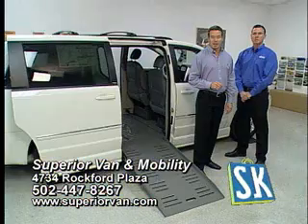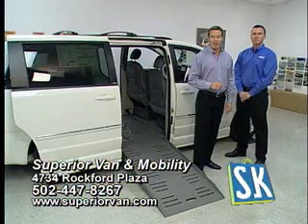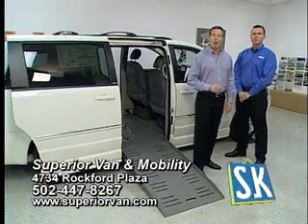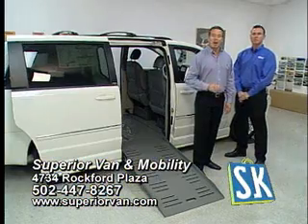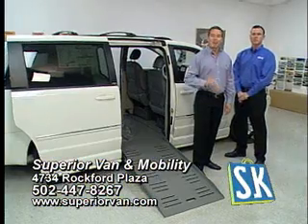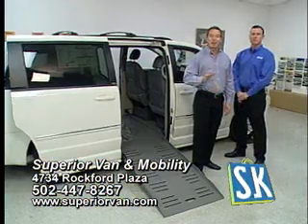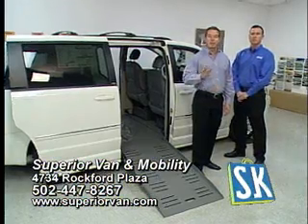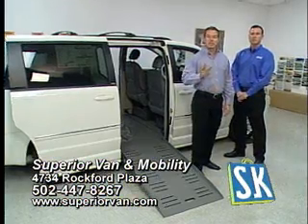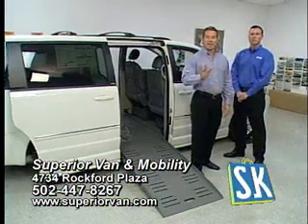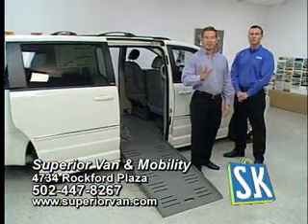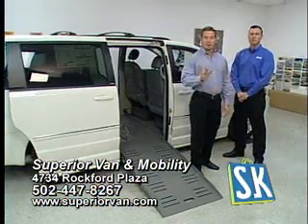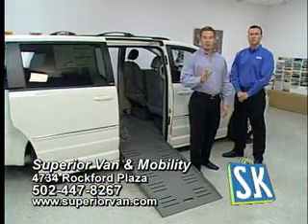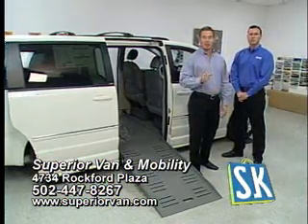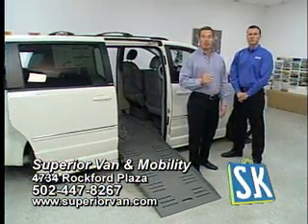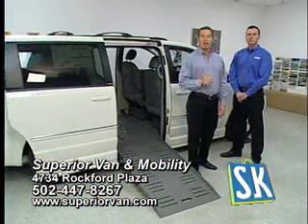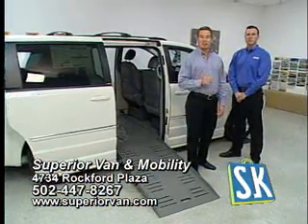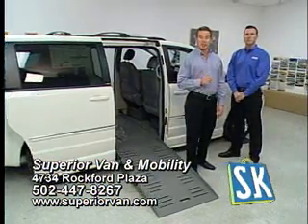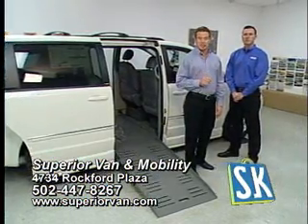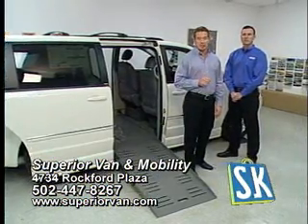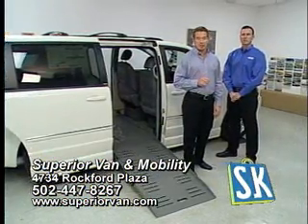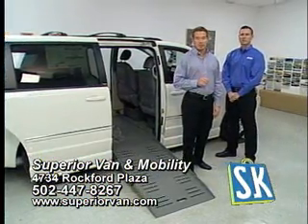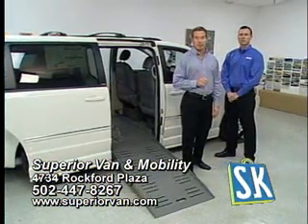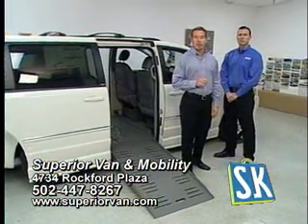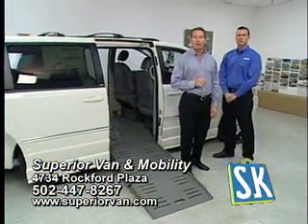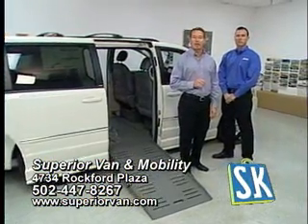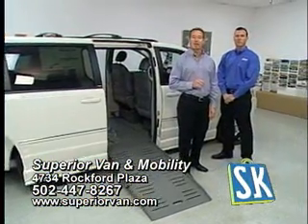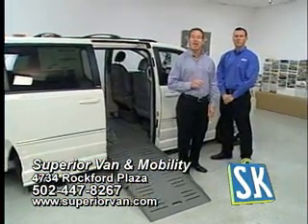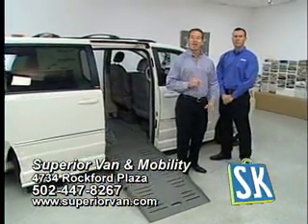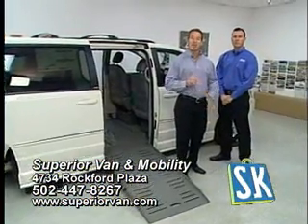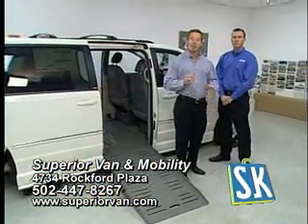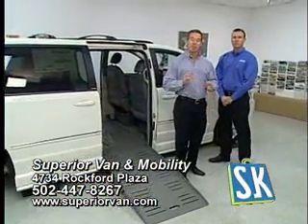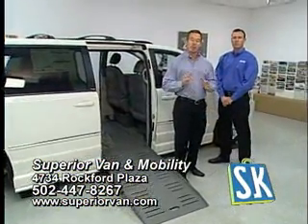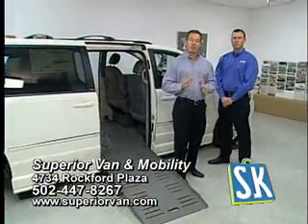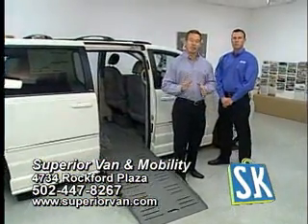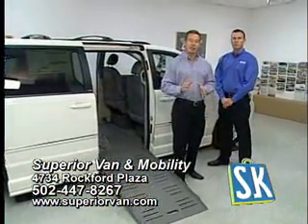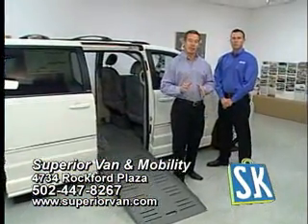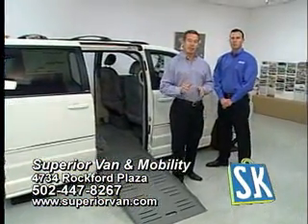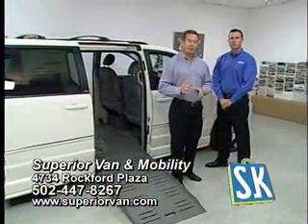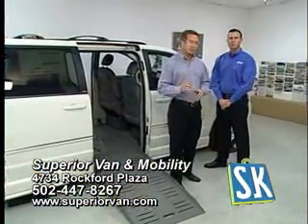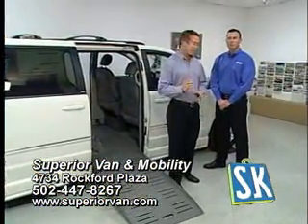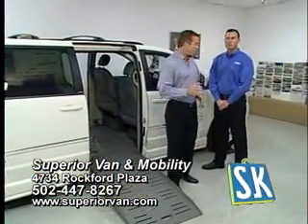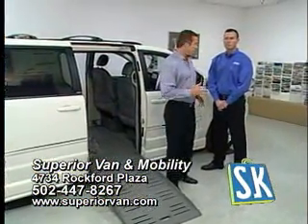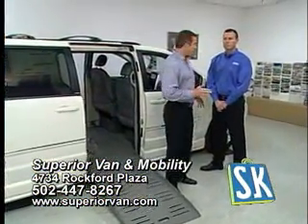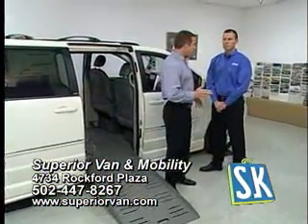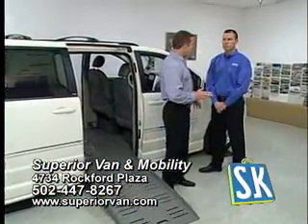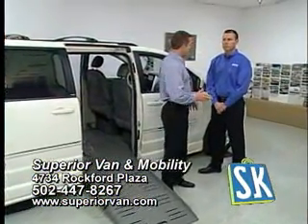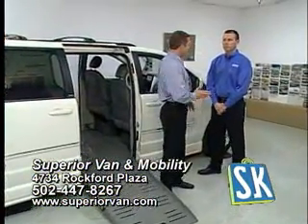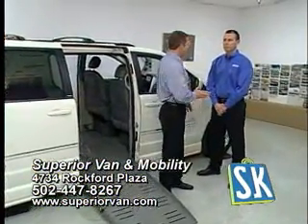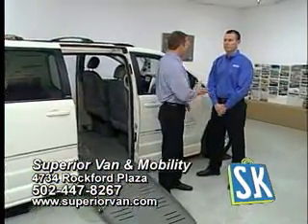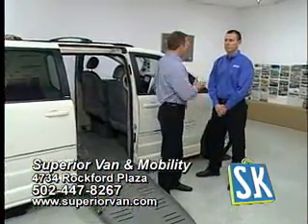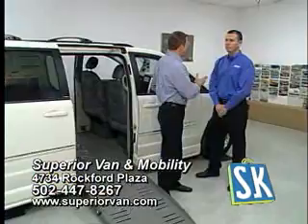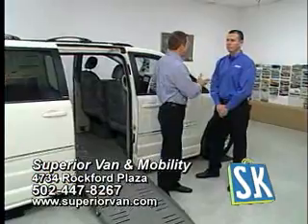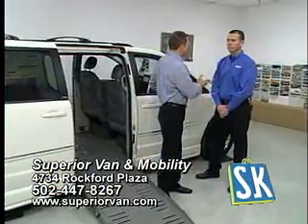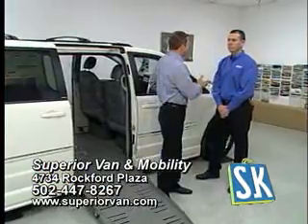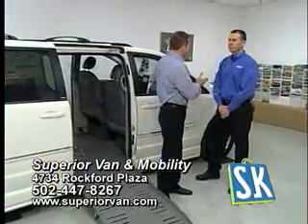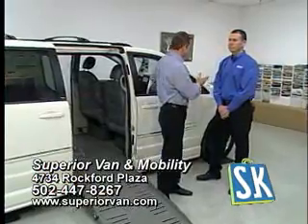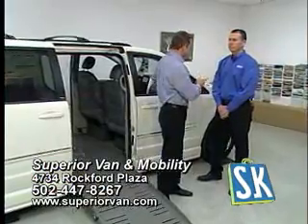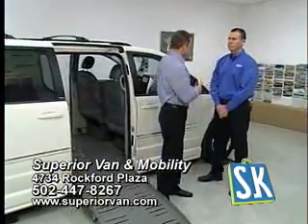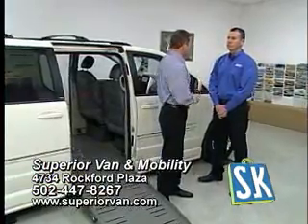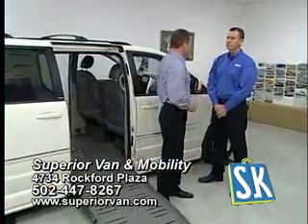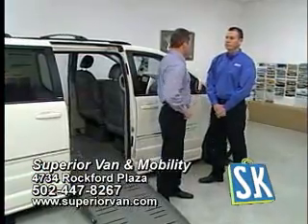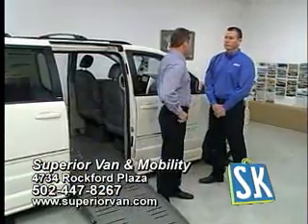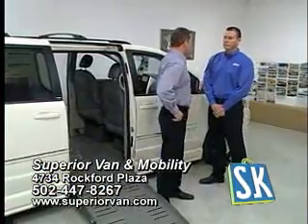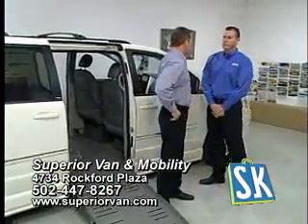Hello, I'm here with Sam Cooke, the president of Superior Van and Mobility. Sam, if you would, tell us about the vans and the services you offer.